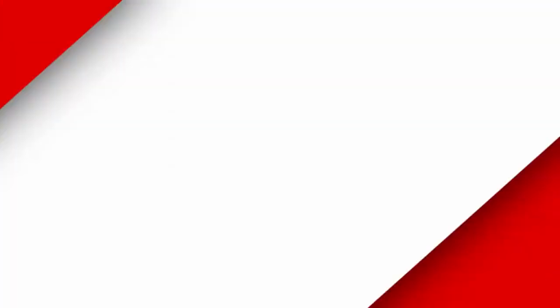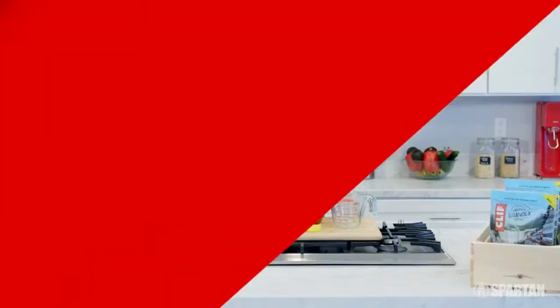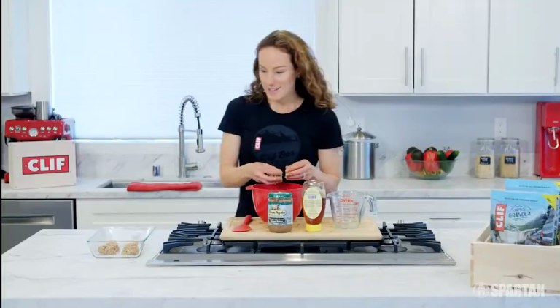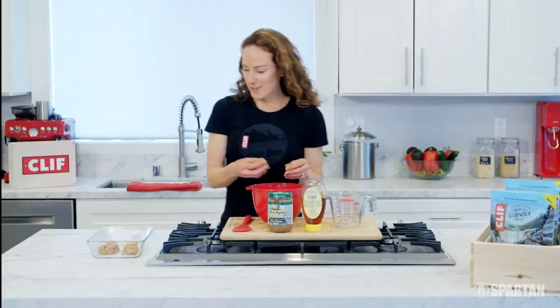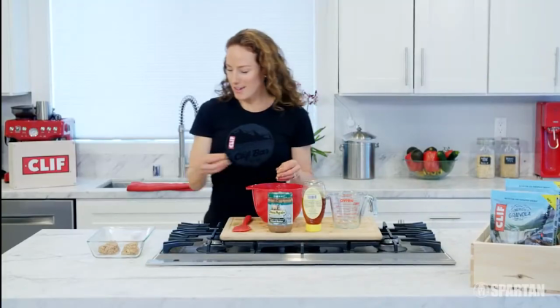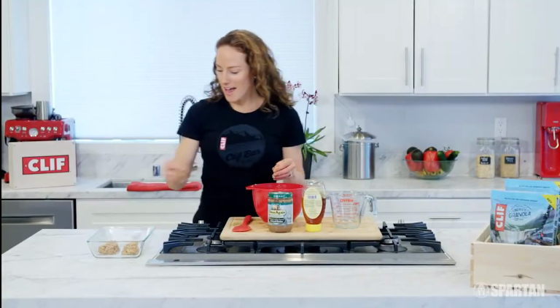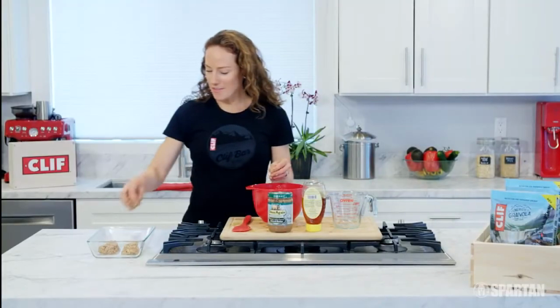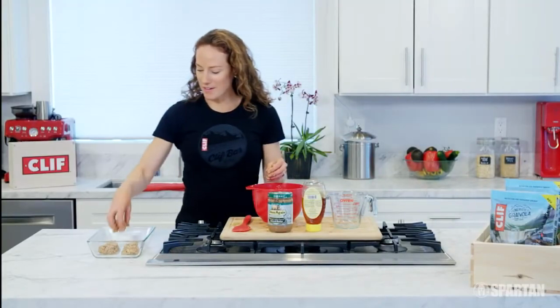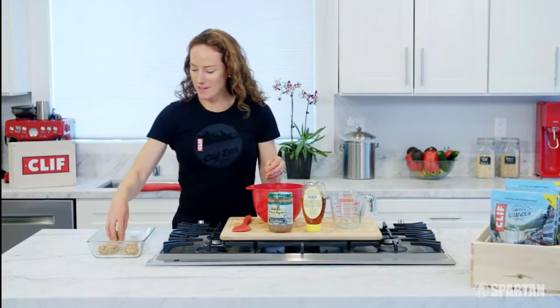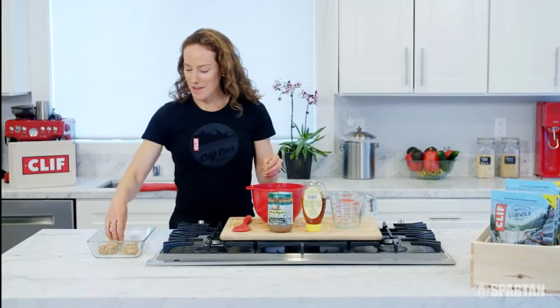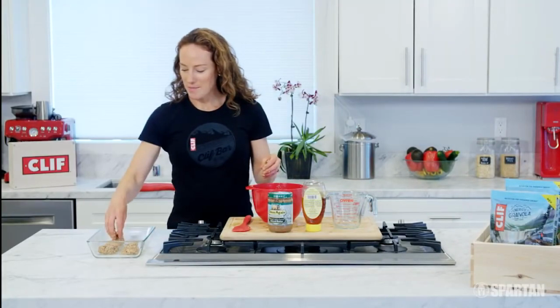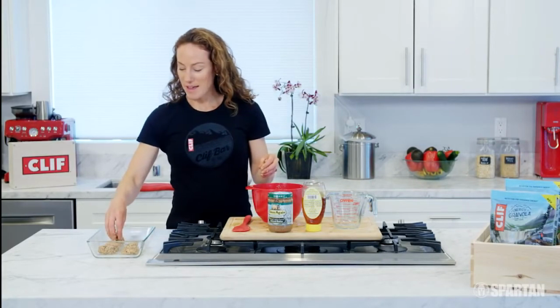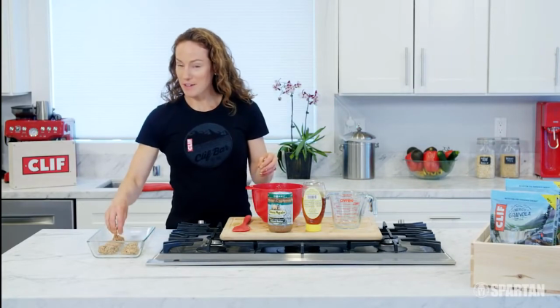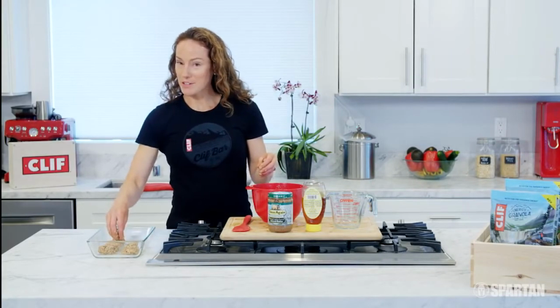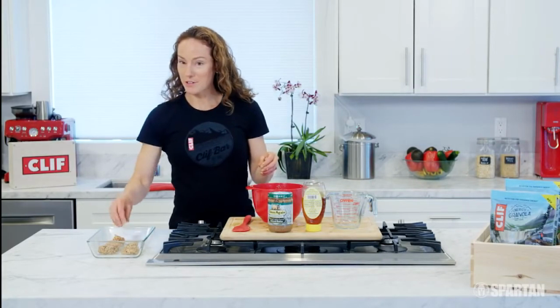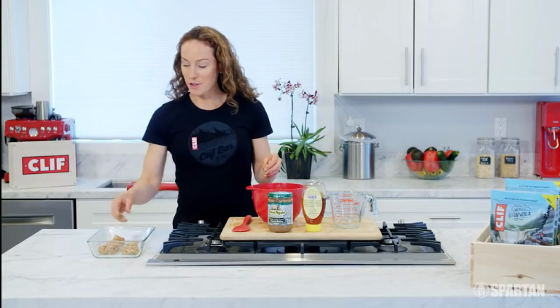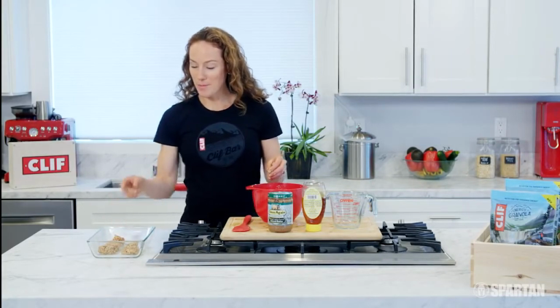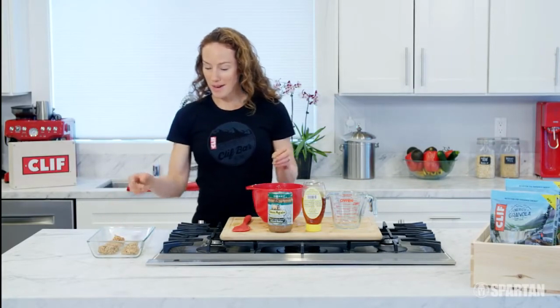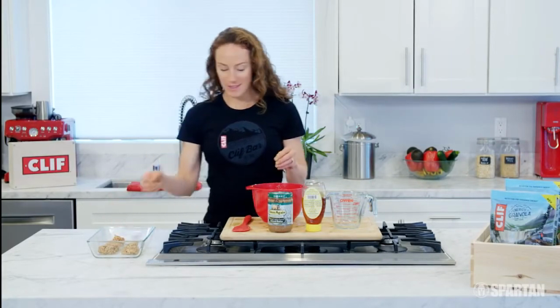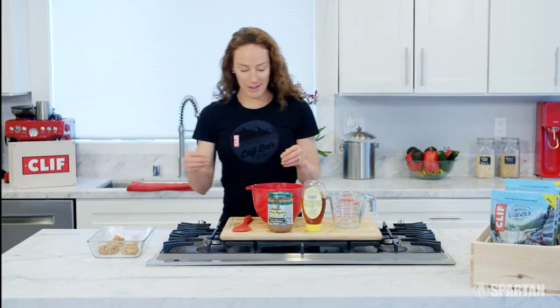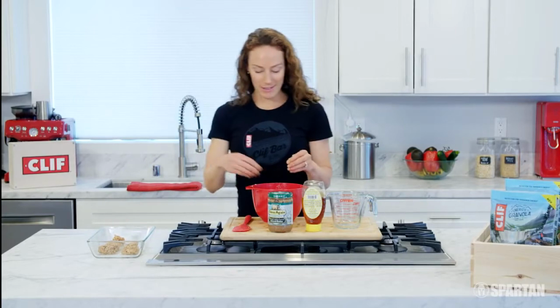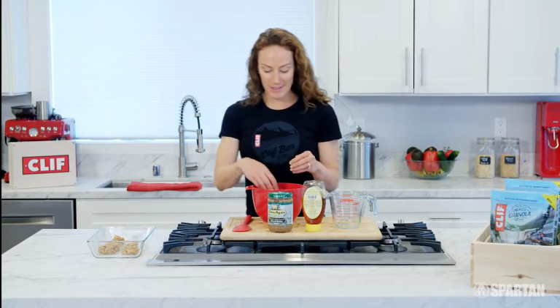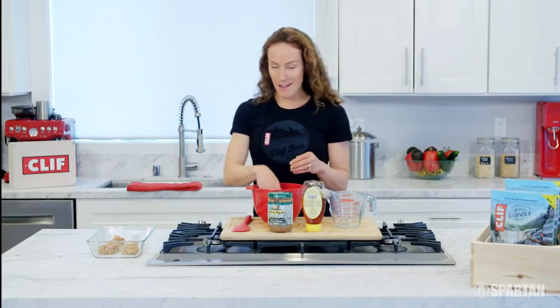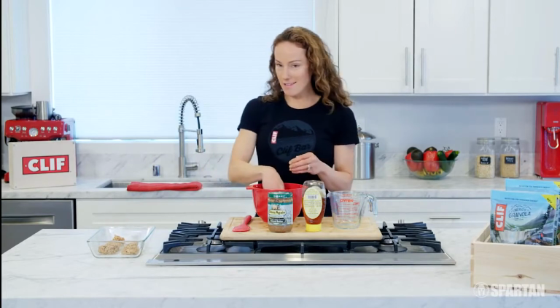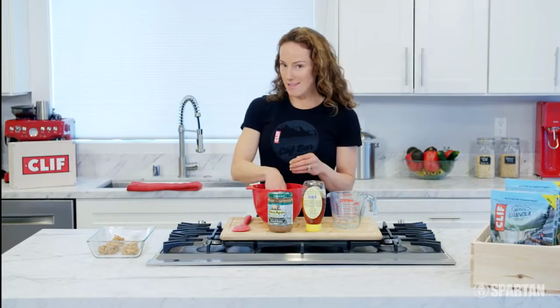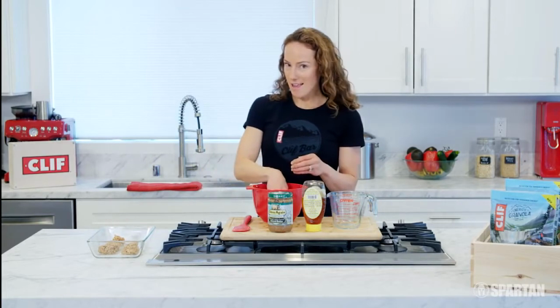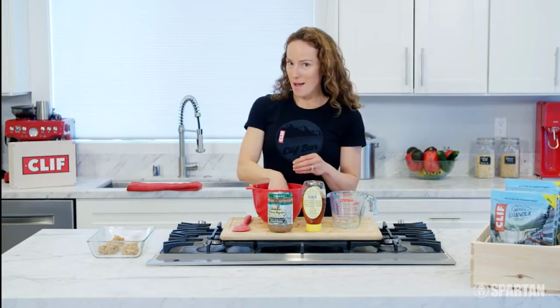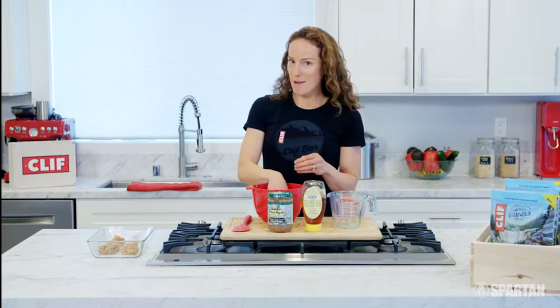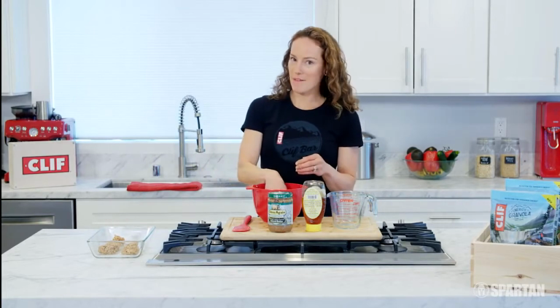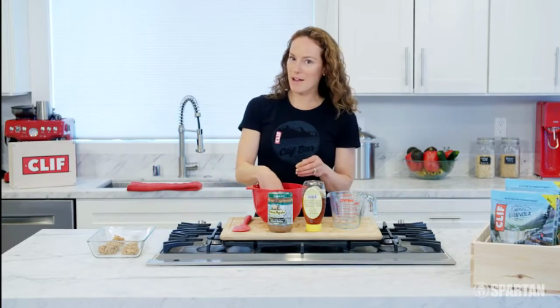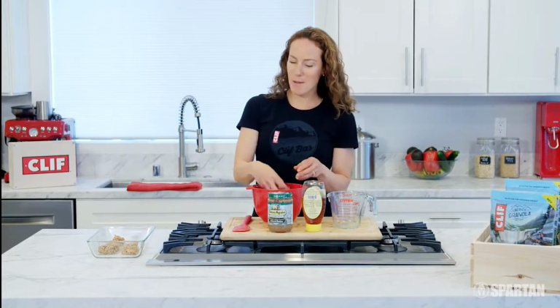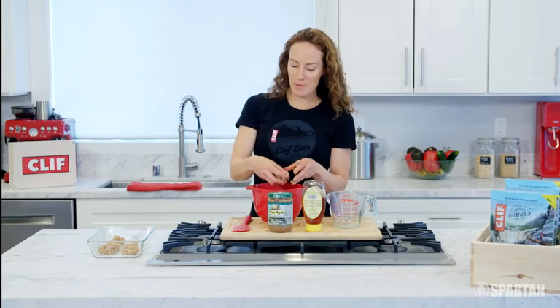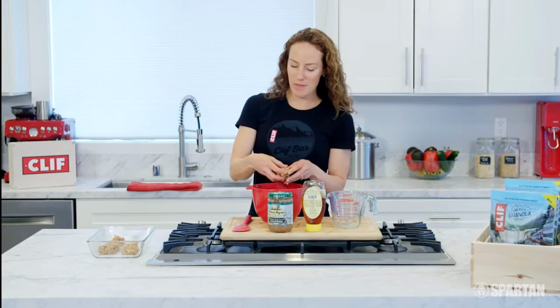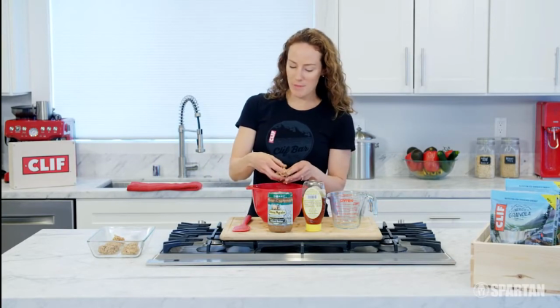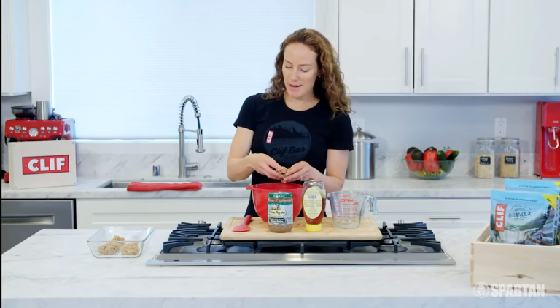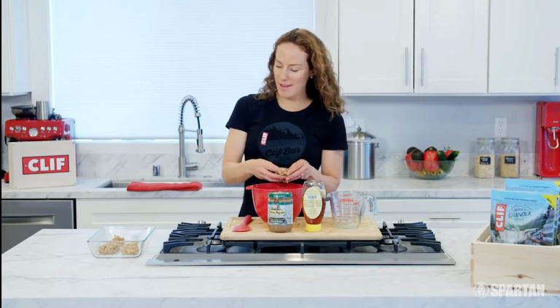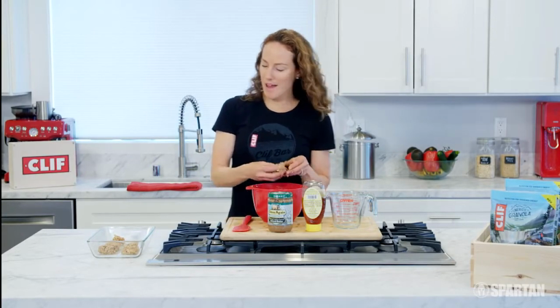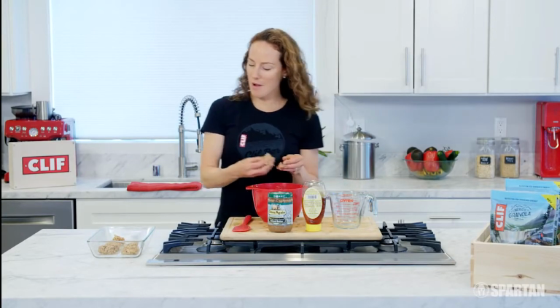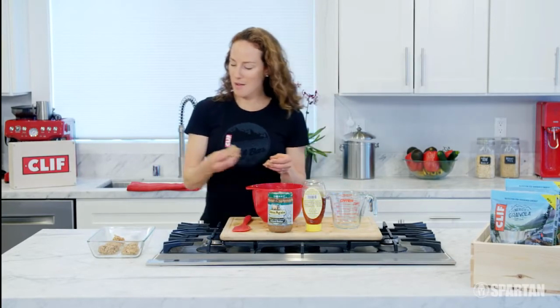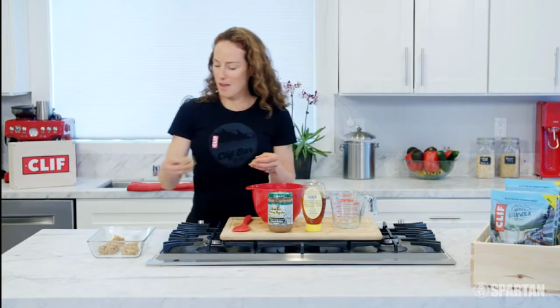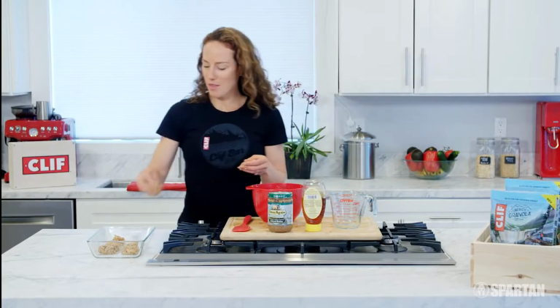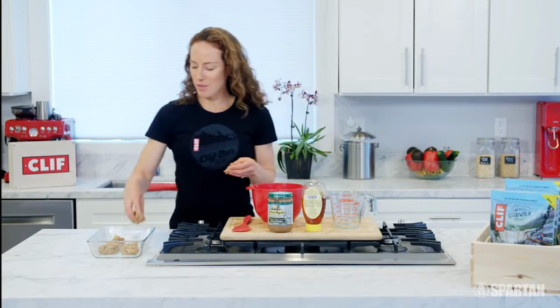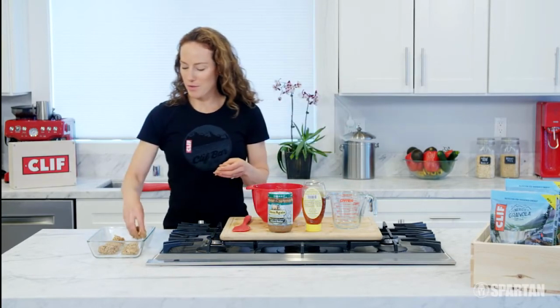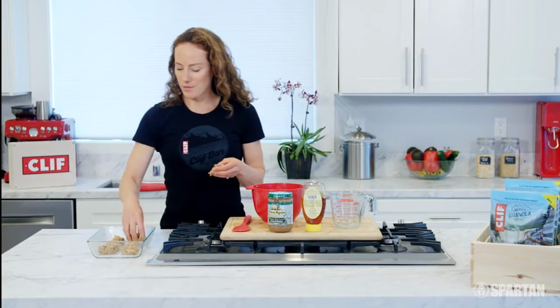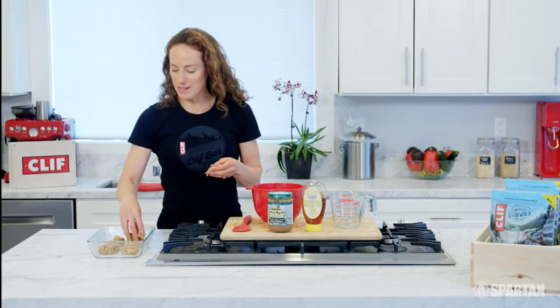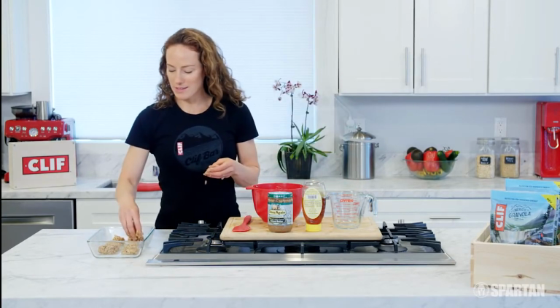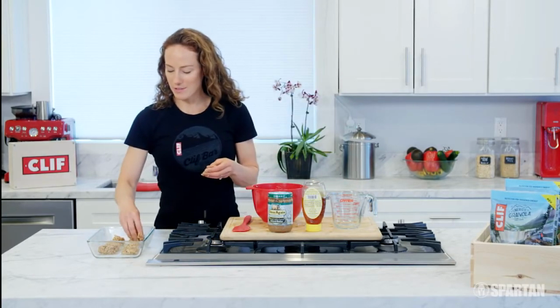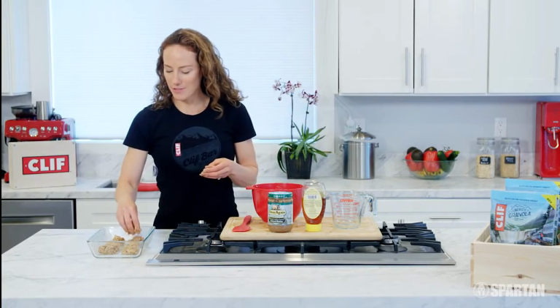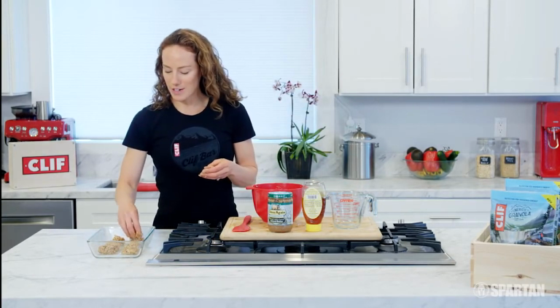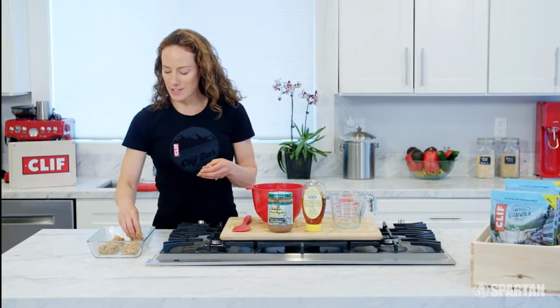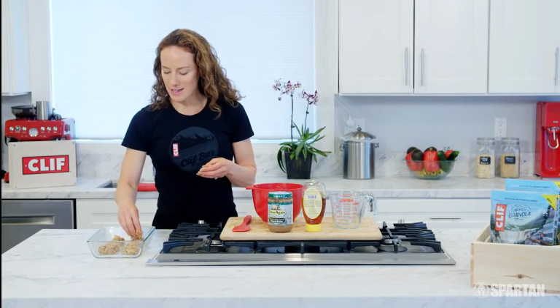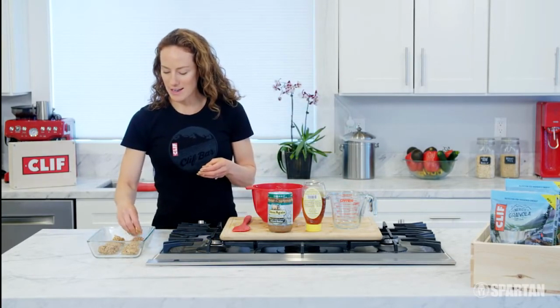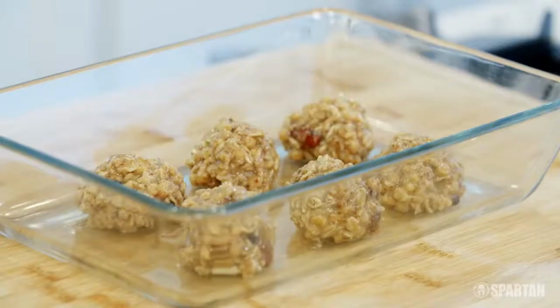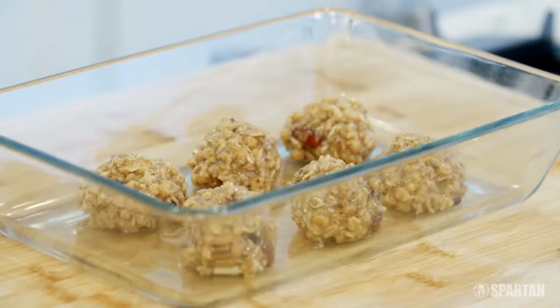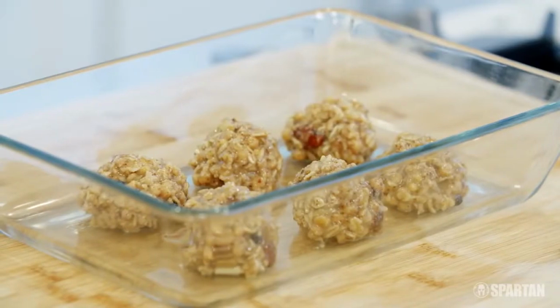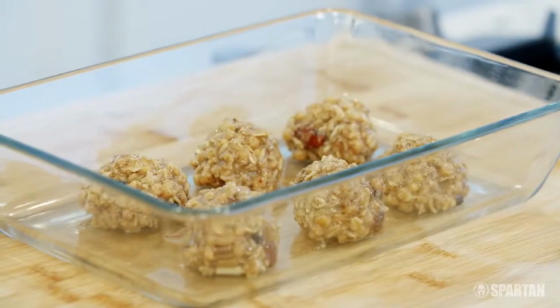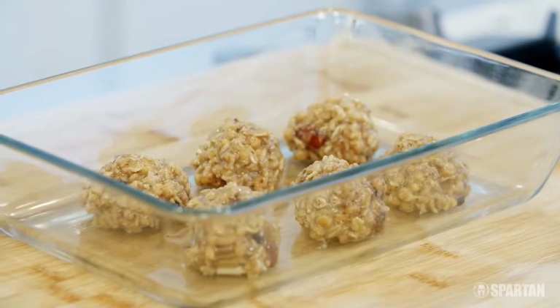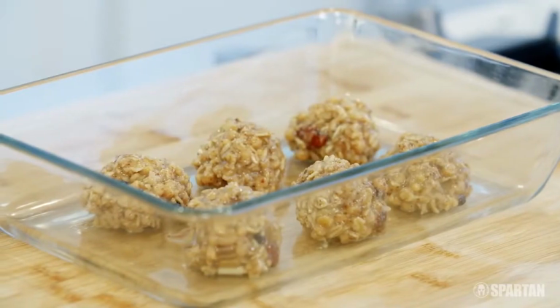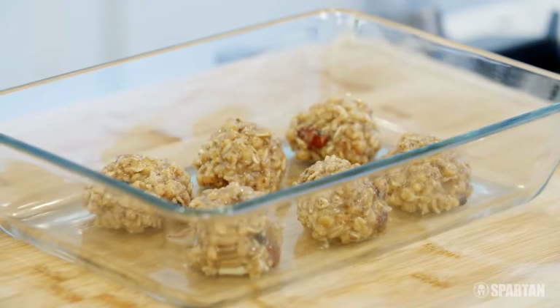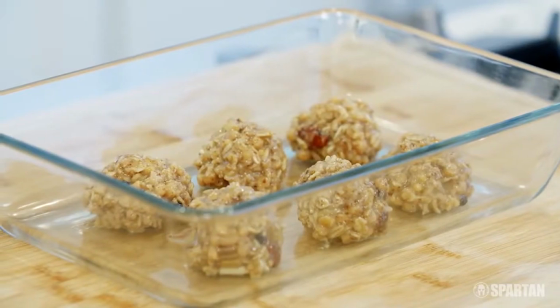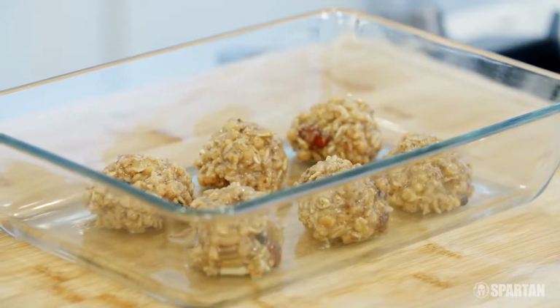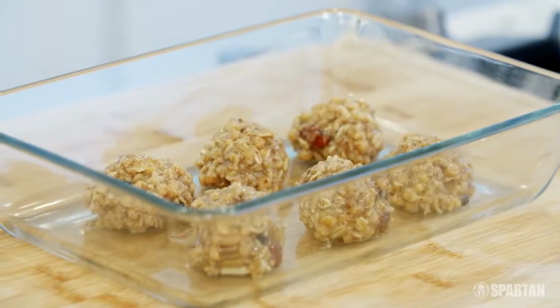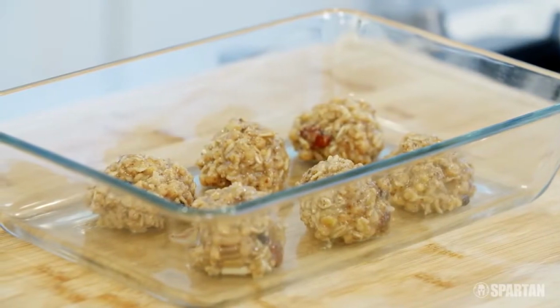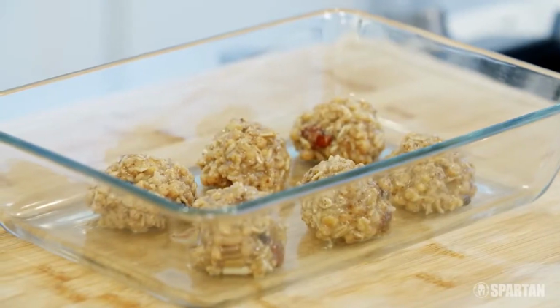So there you have it. My energy granola bites are done. I'm going to have a couple of them right now and throw the rest in the fridge, and they'll be there for me whenever I want them.